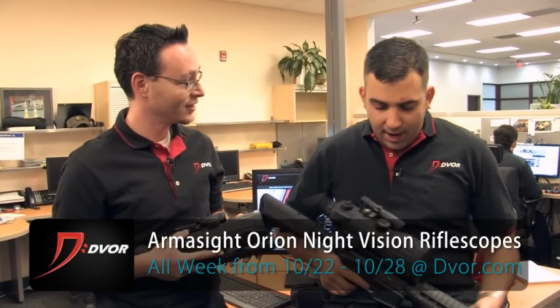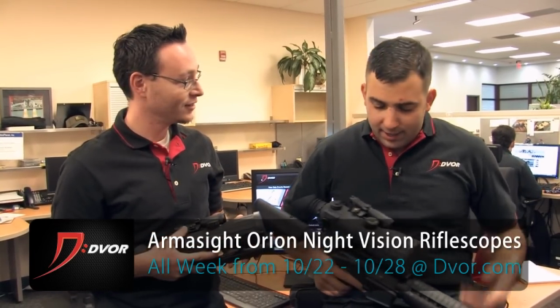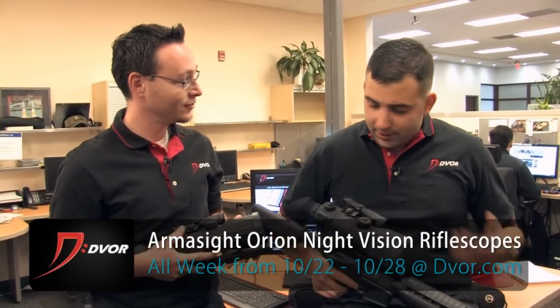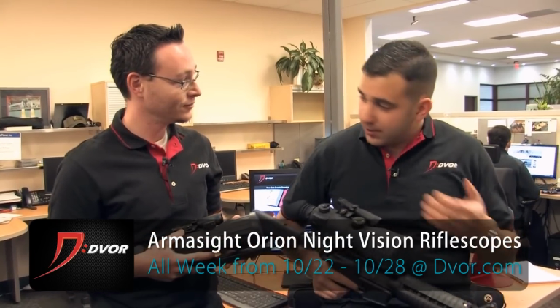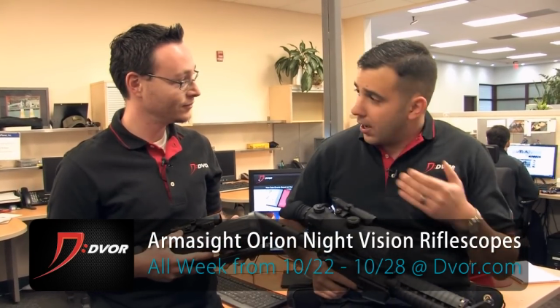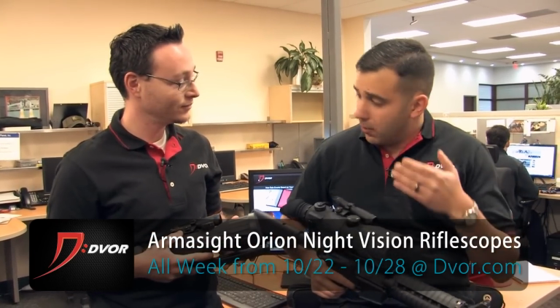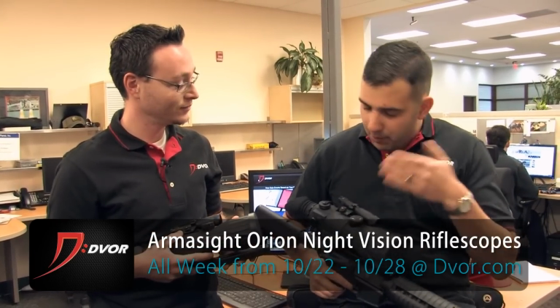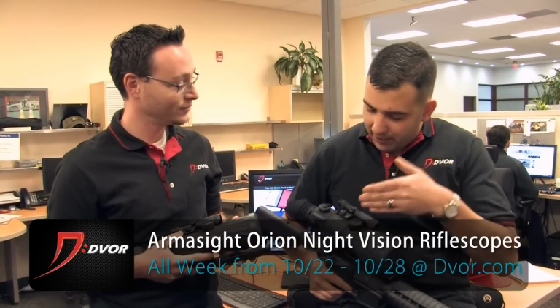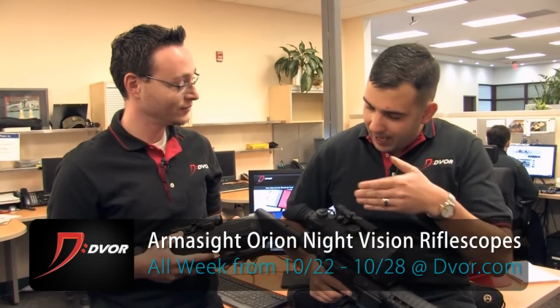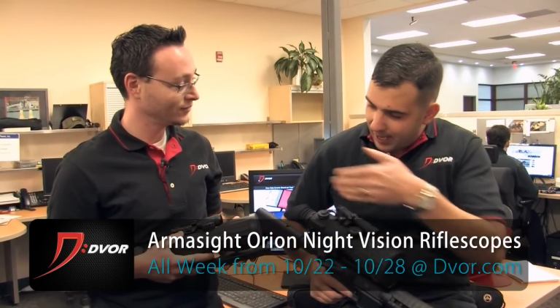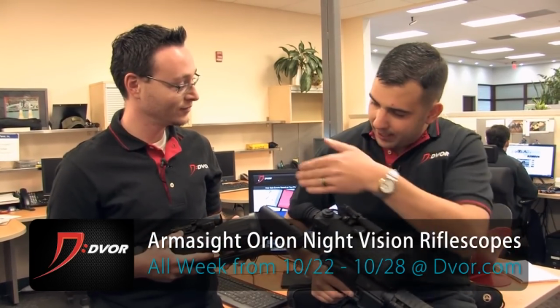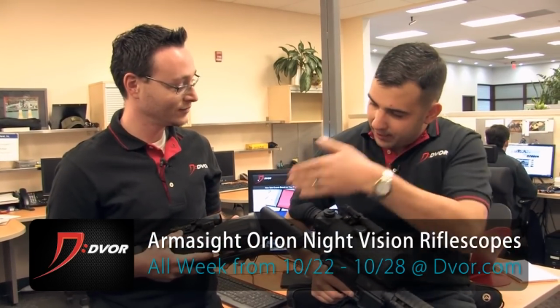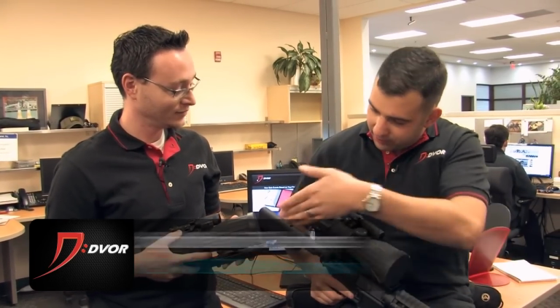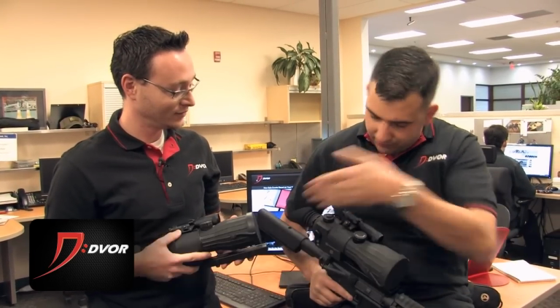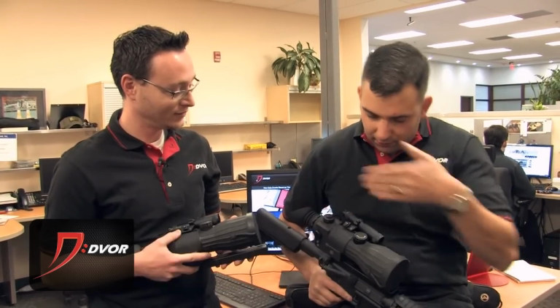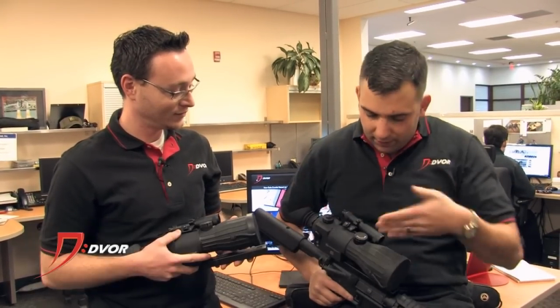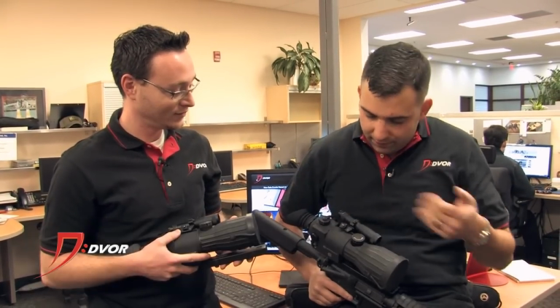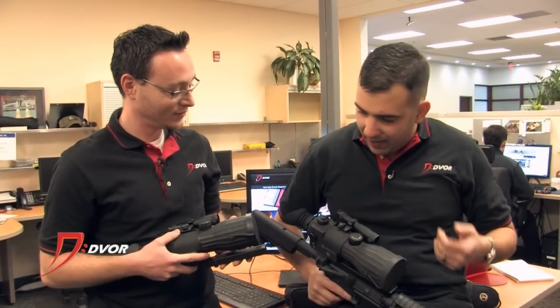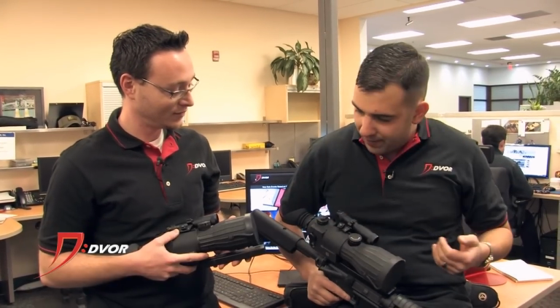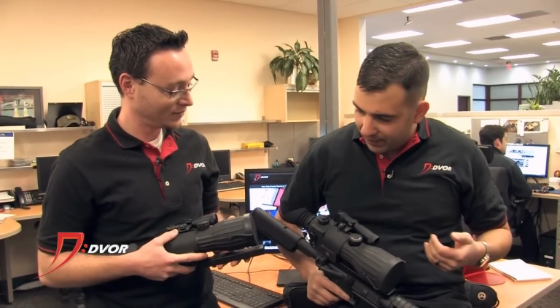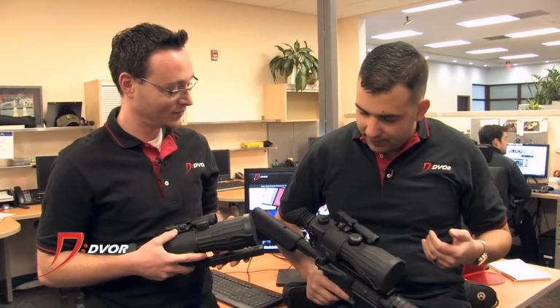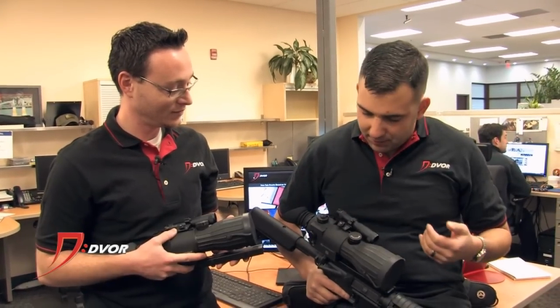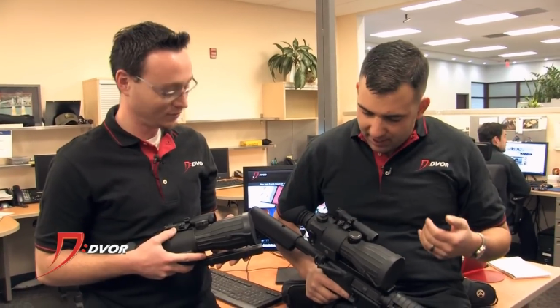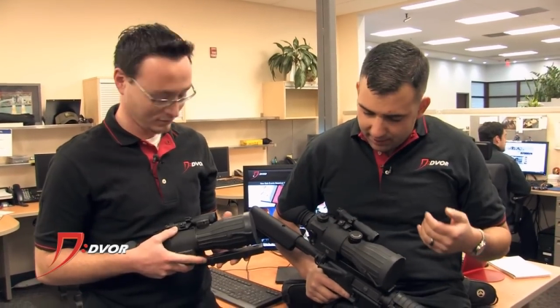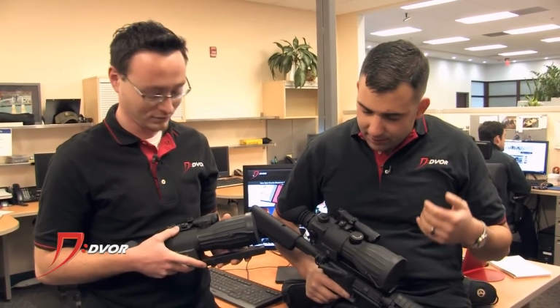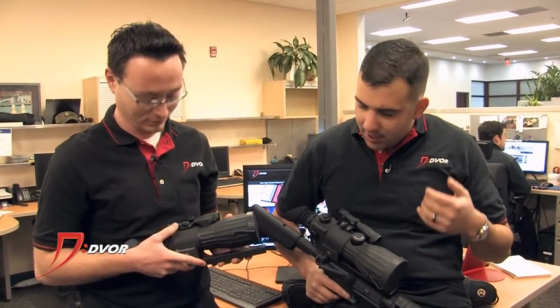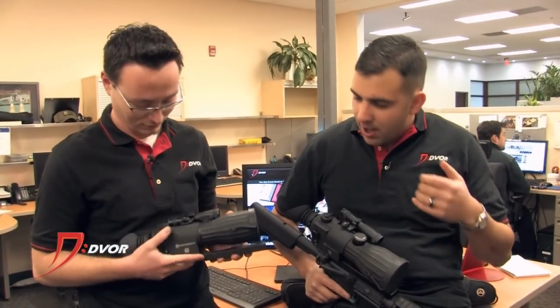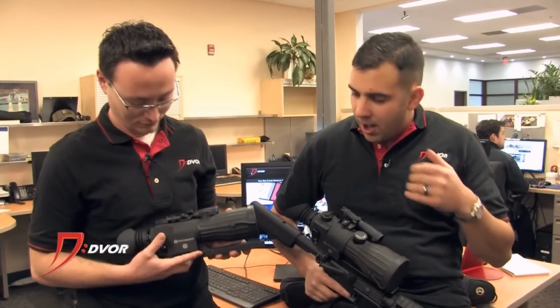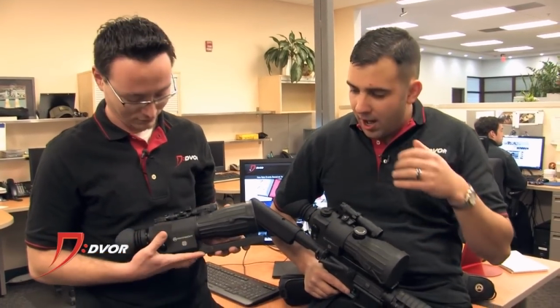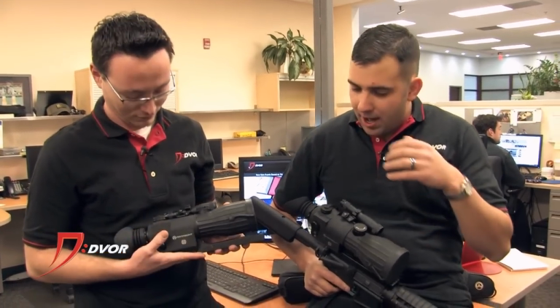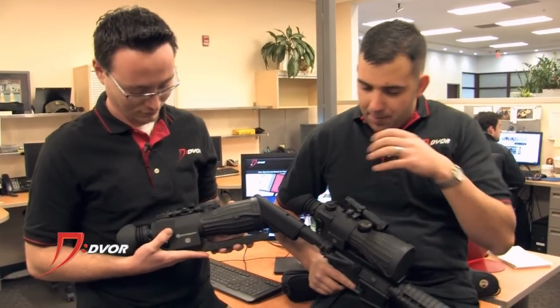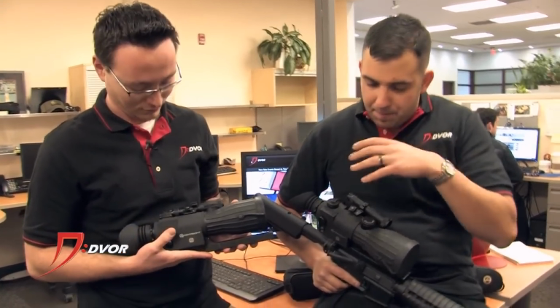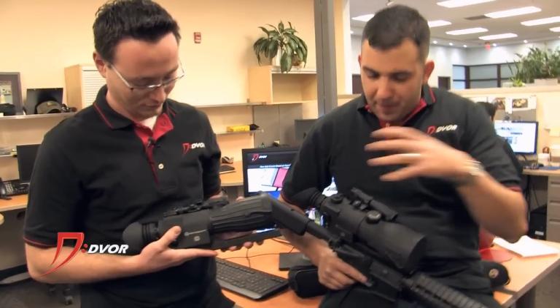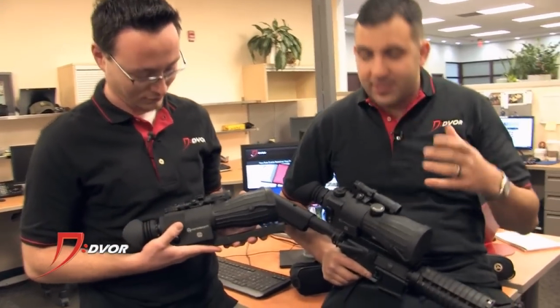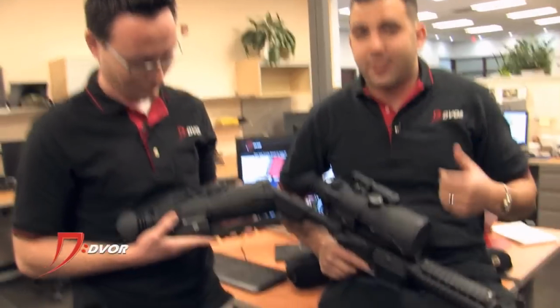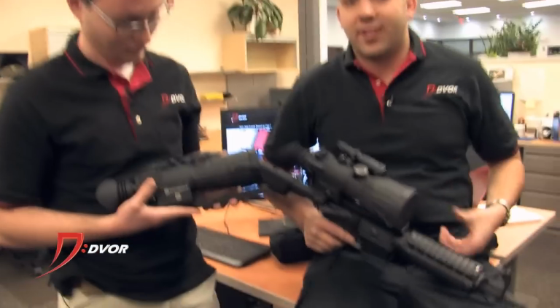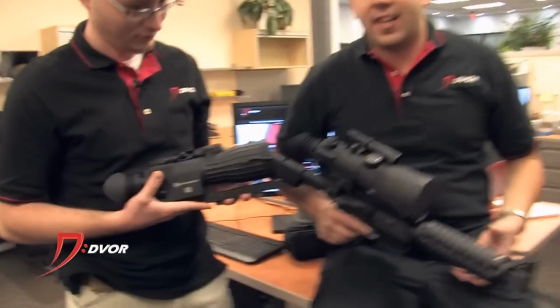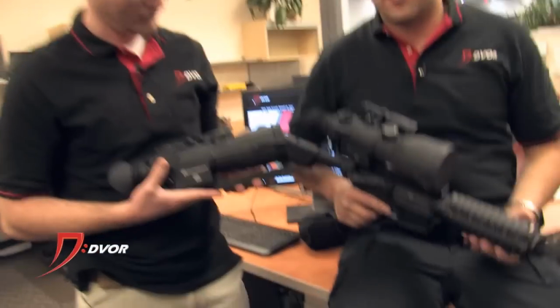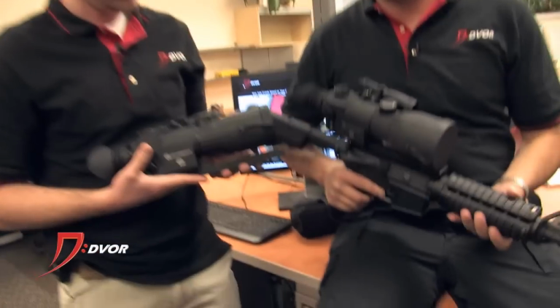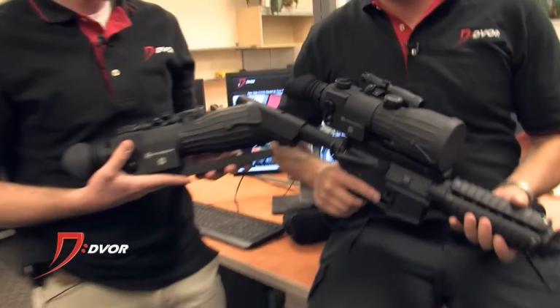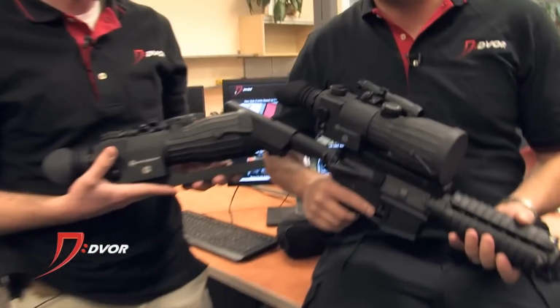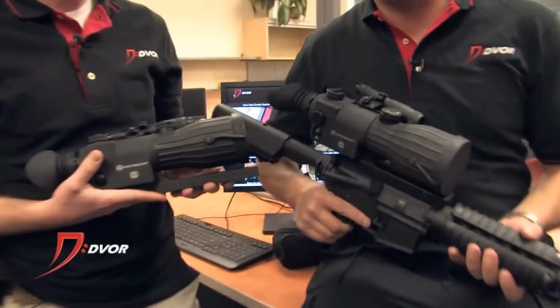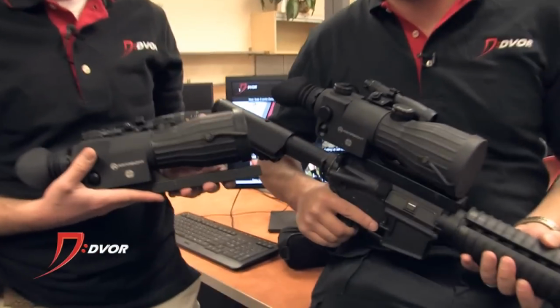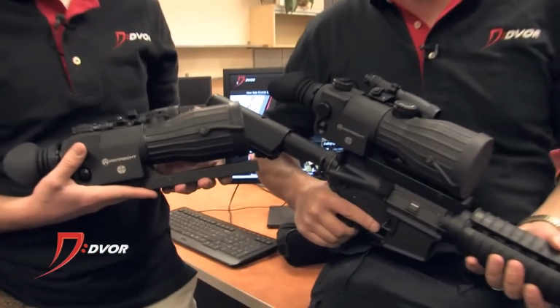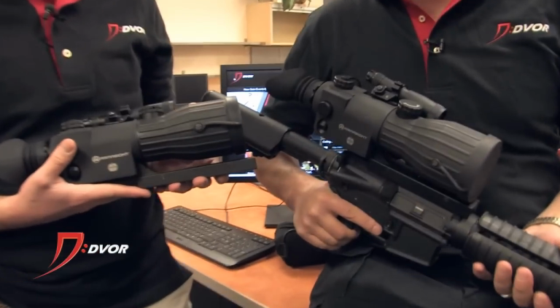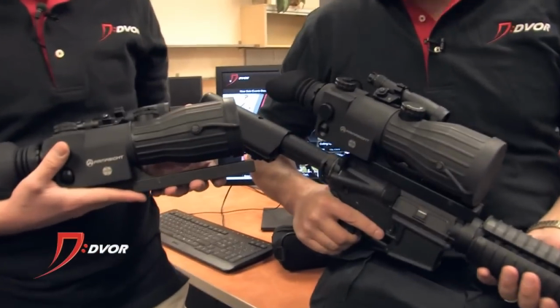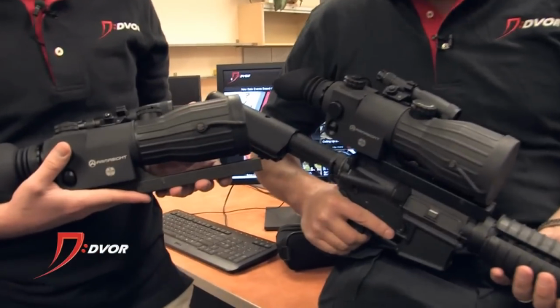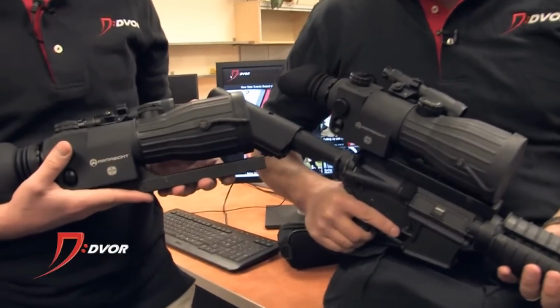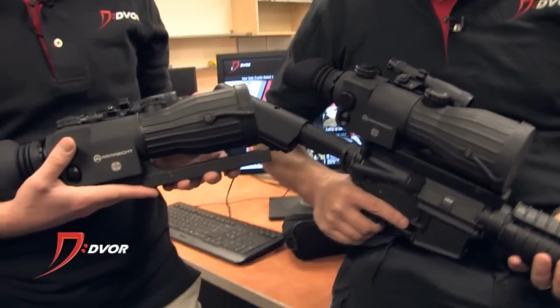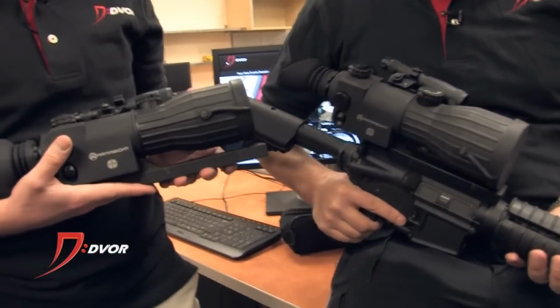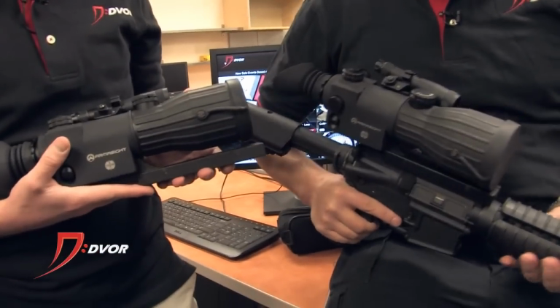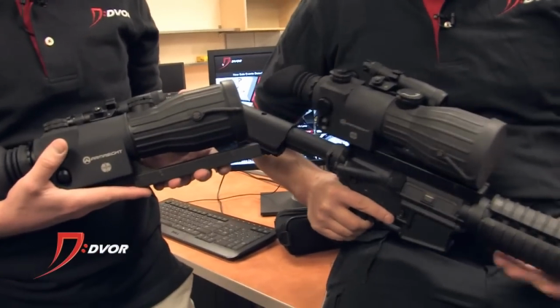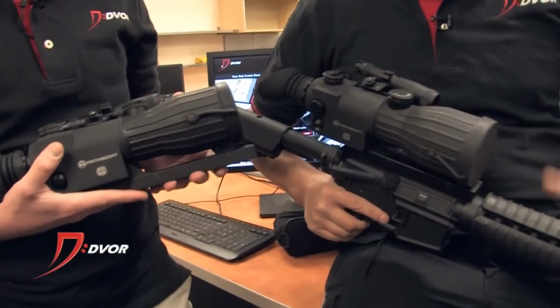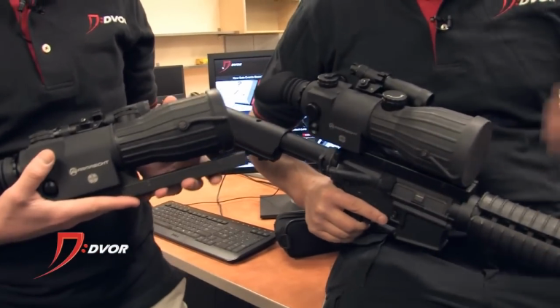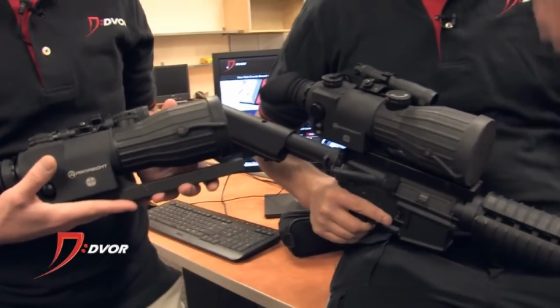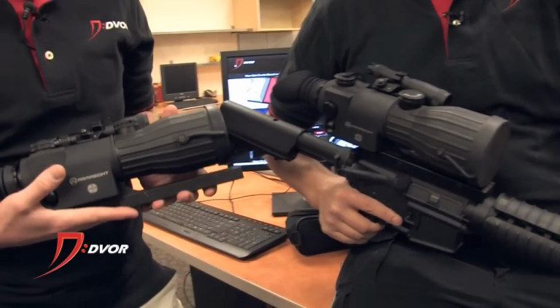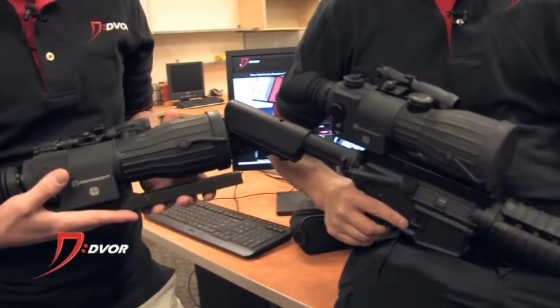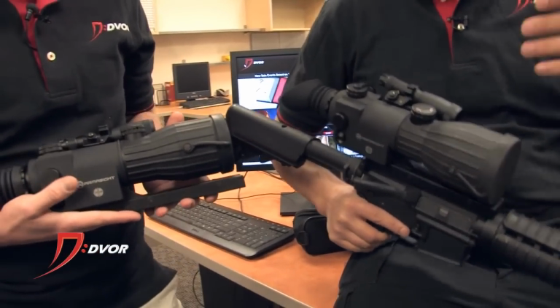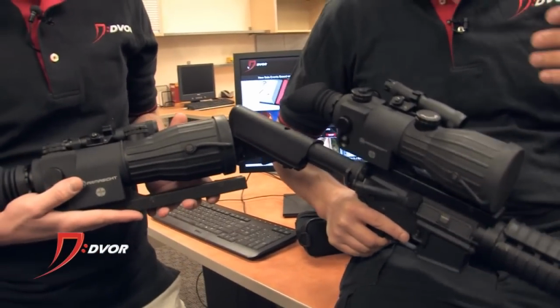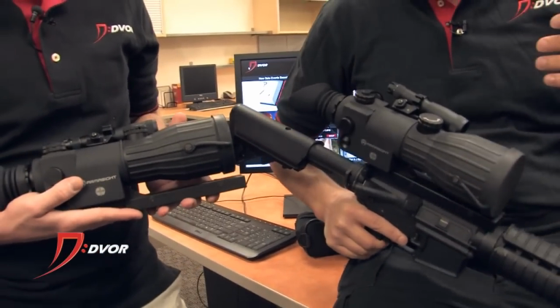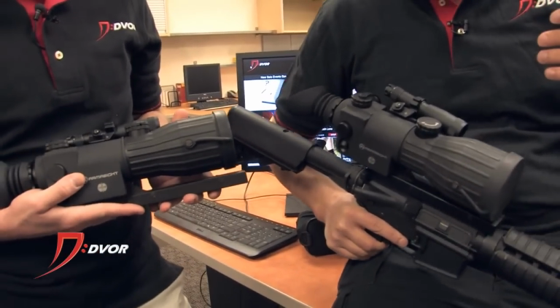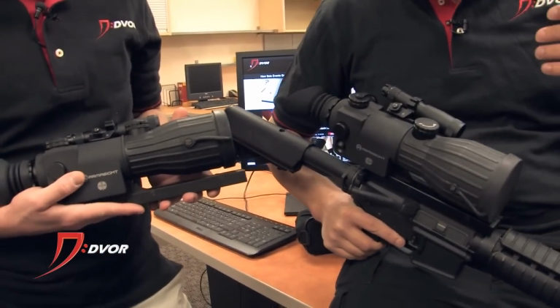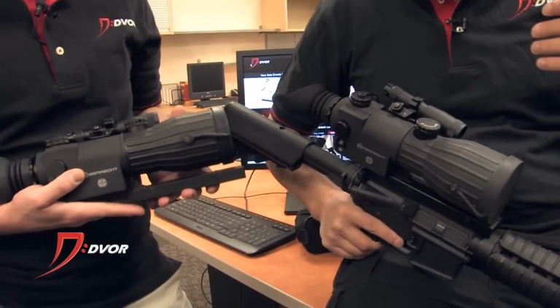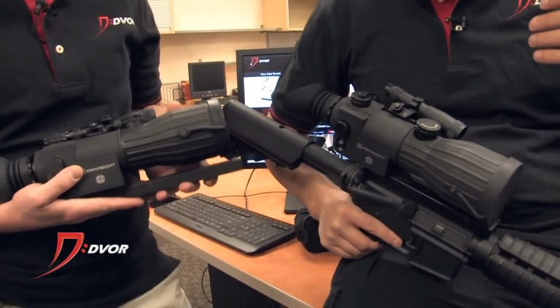What we've got here is the 4X and 5X model. Basically that's the major difference between the two. There's a ton of similarities.